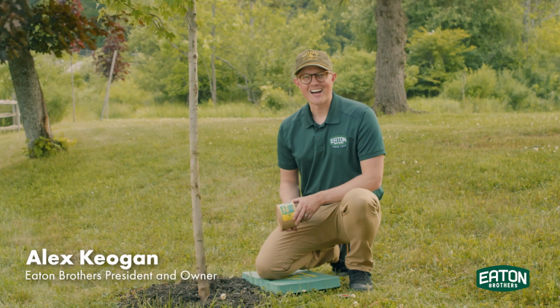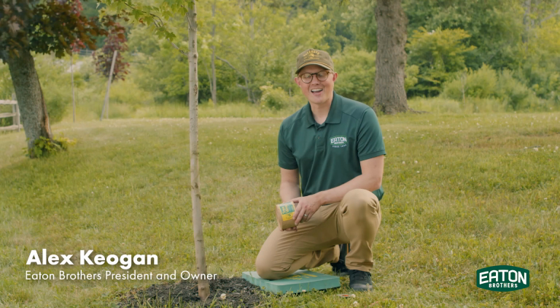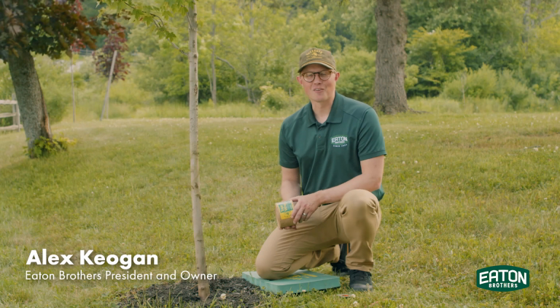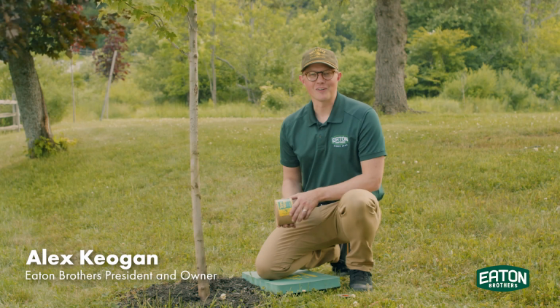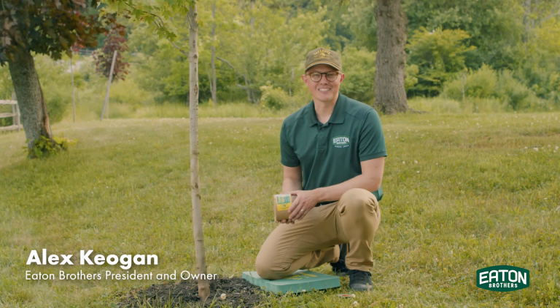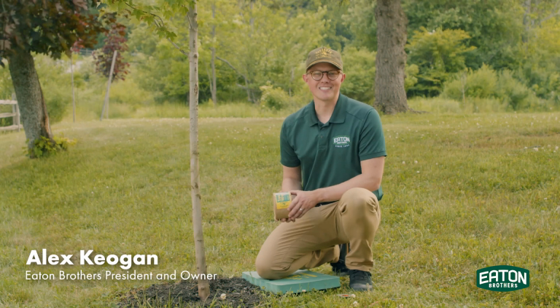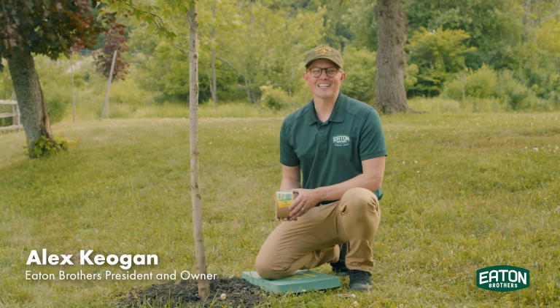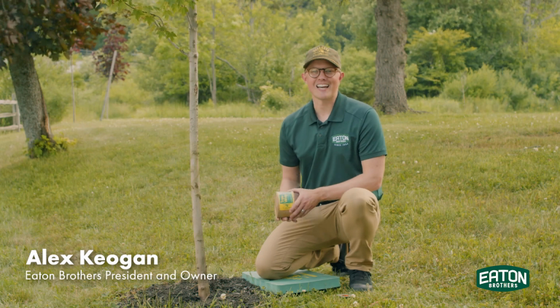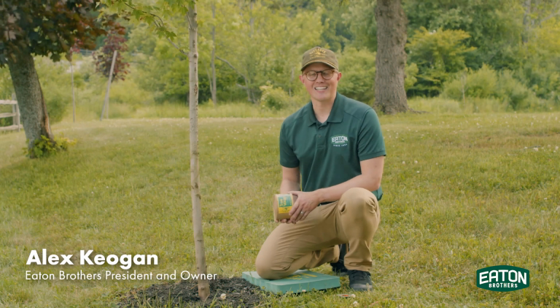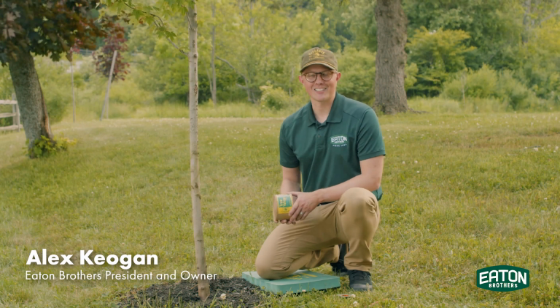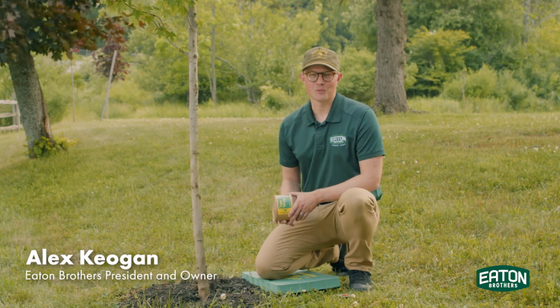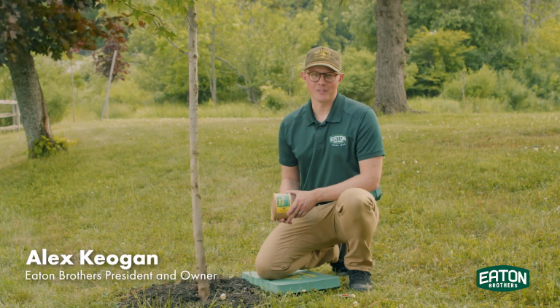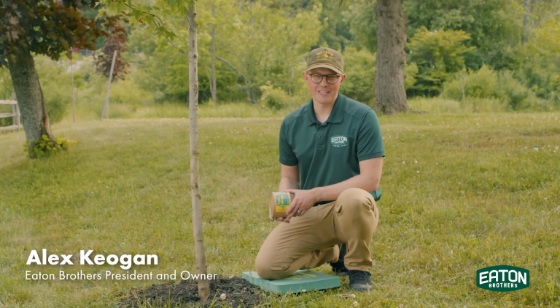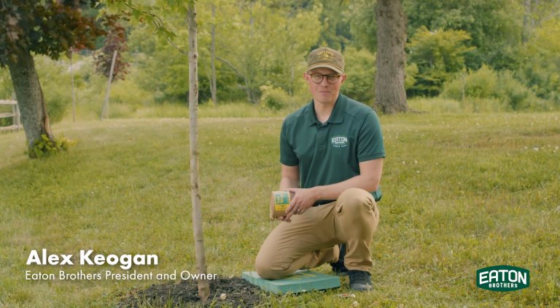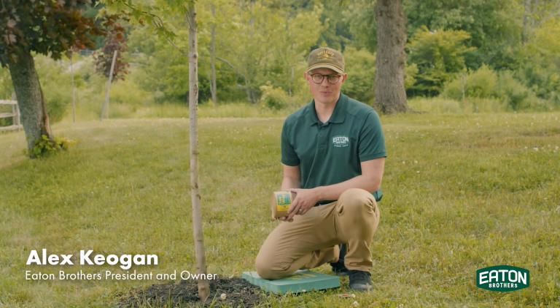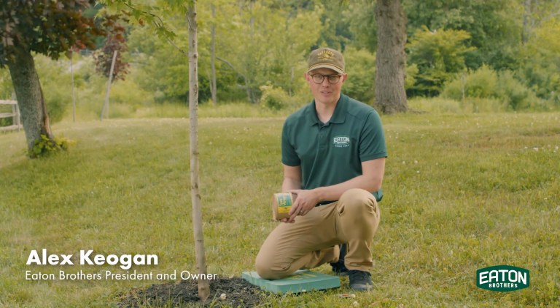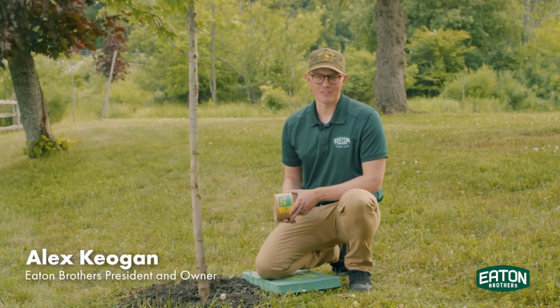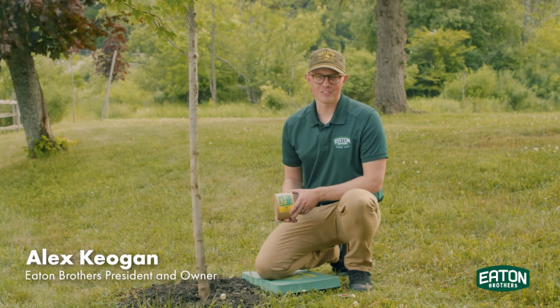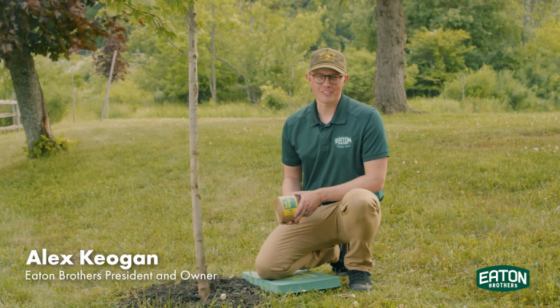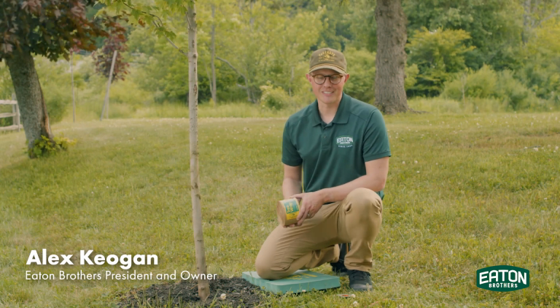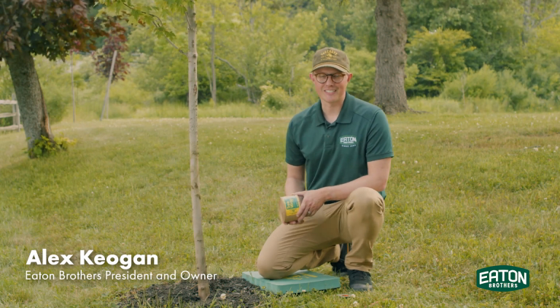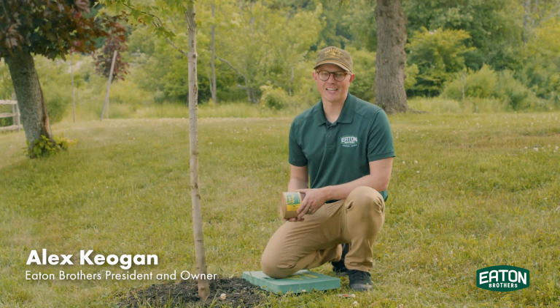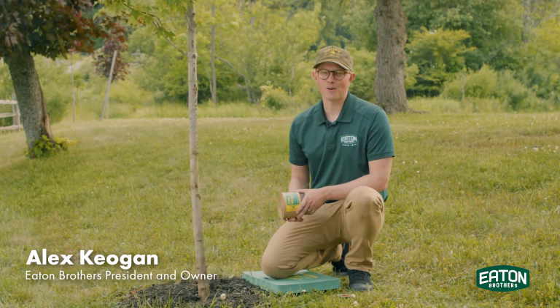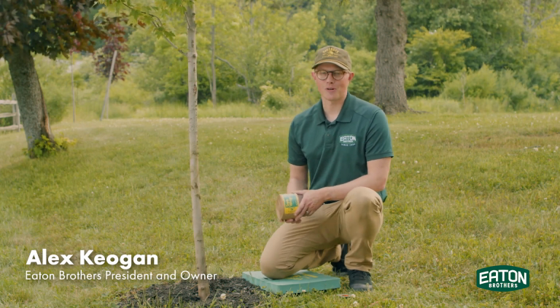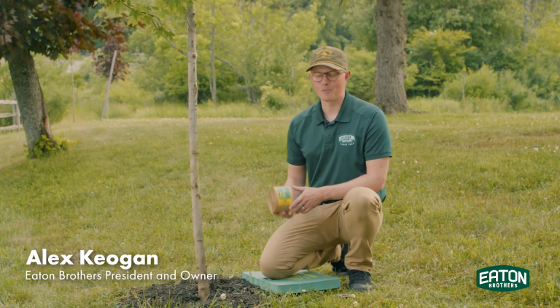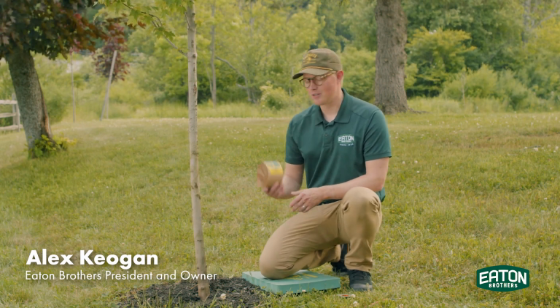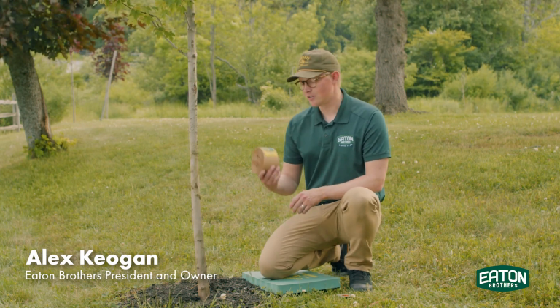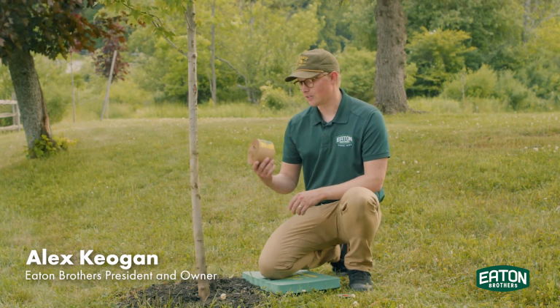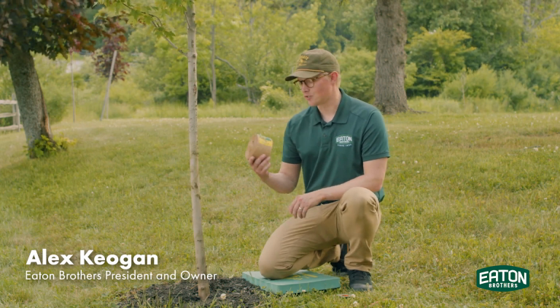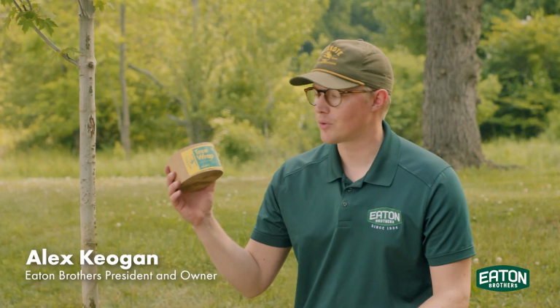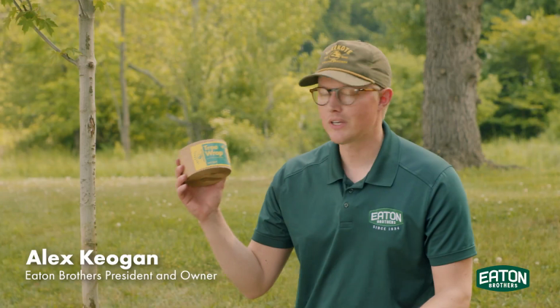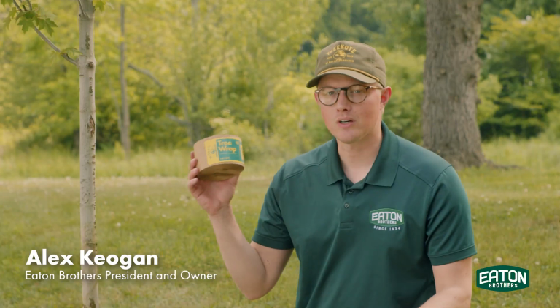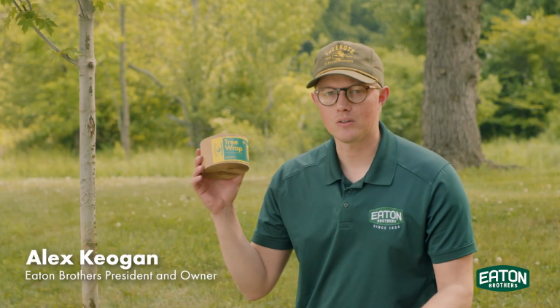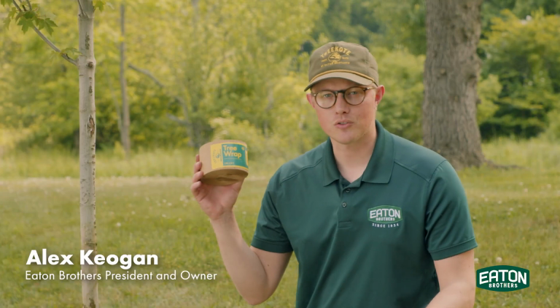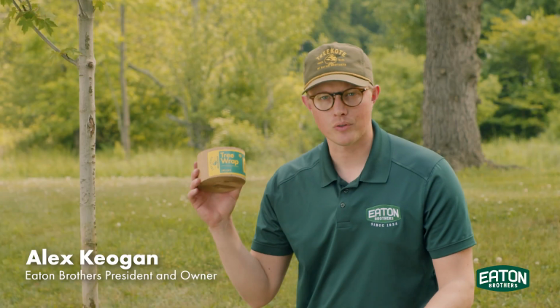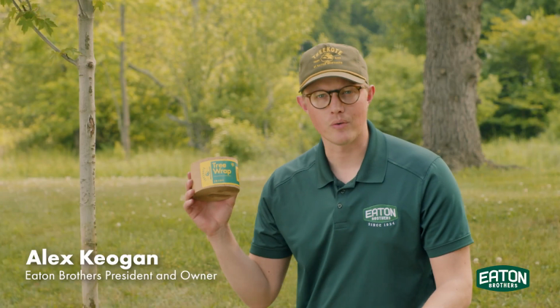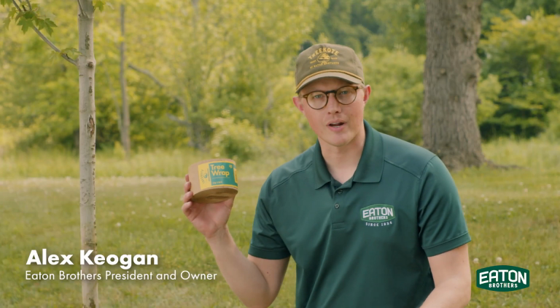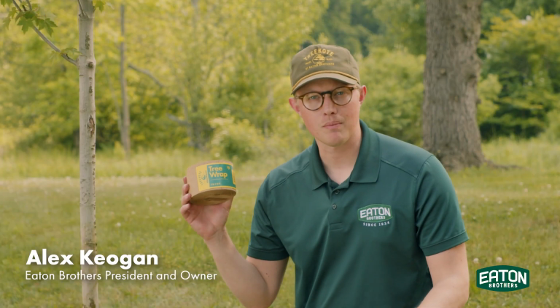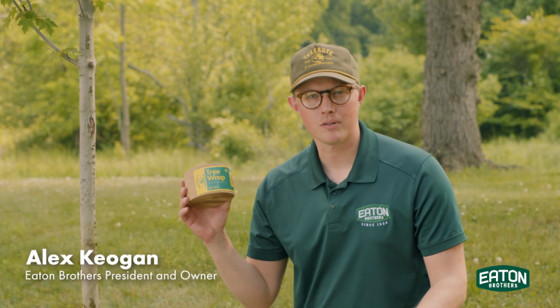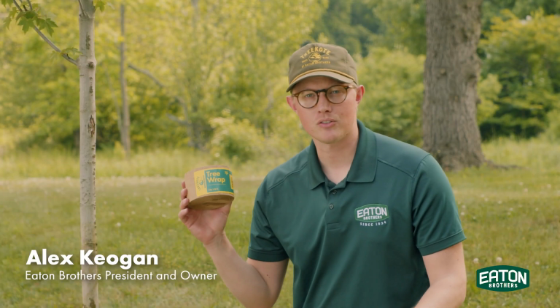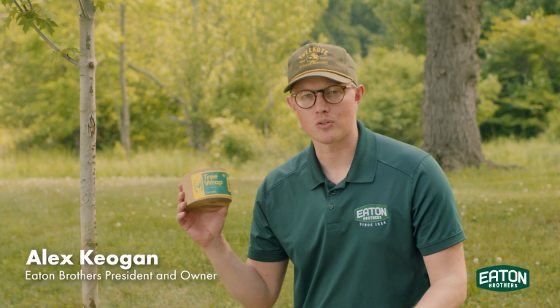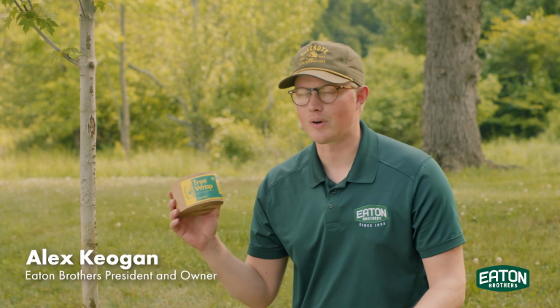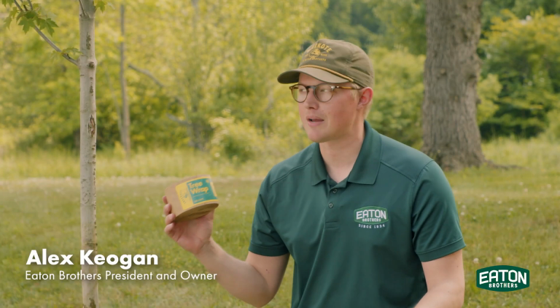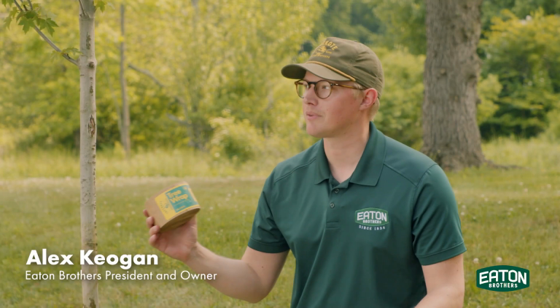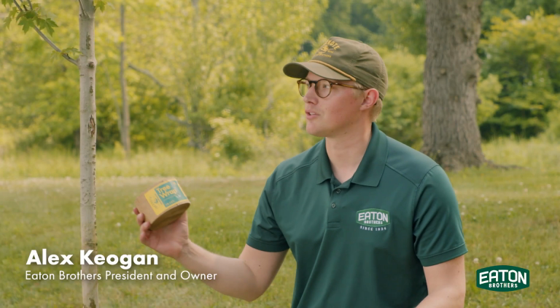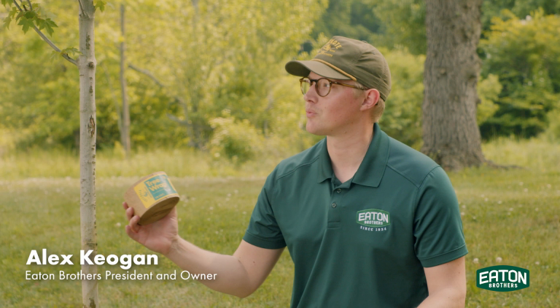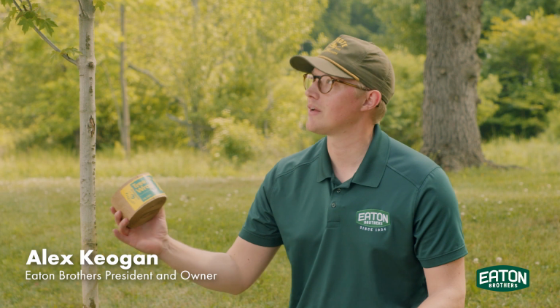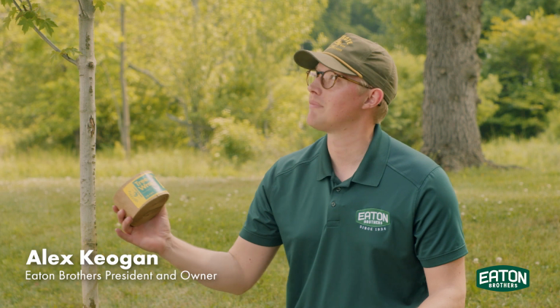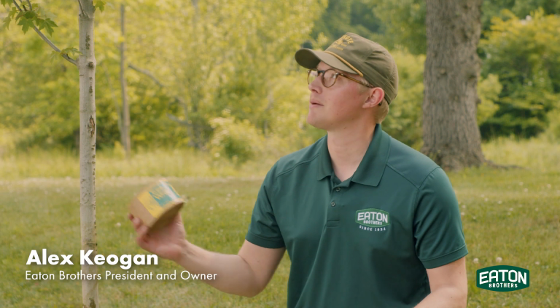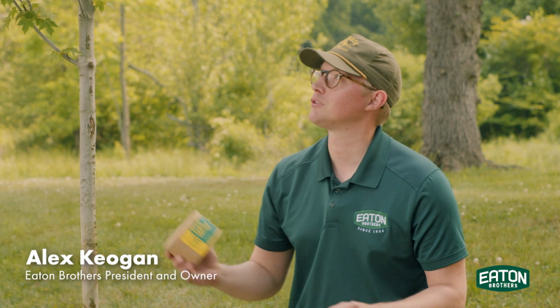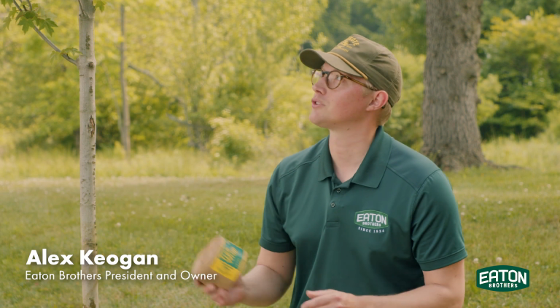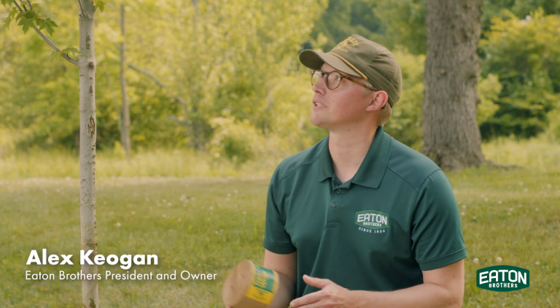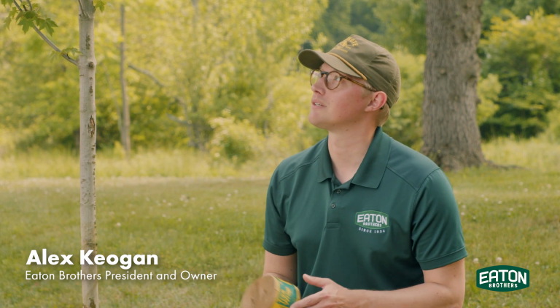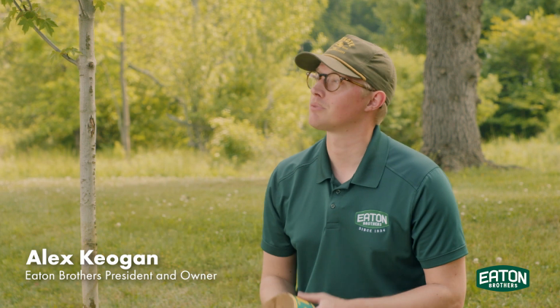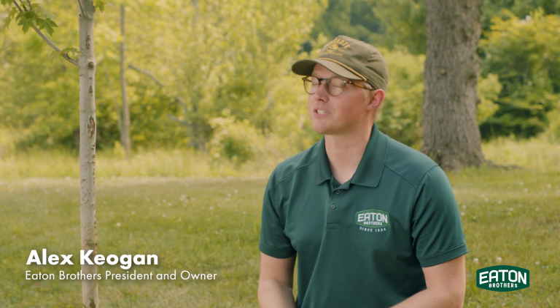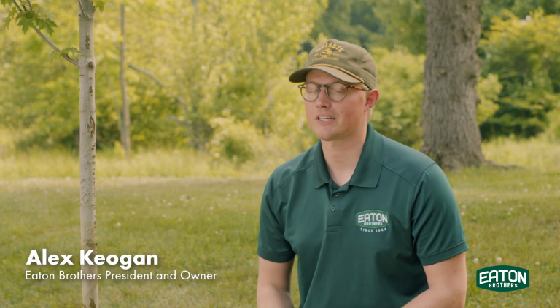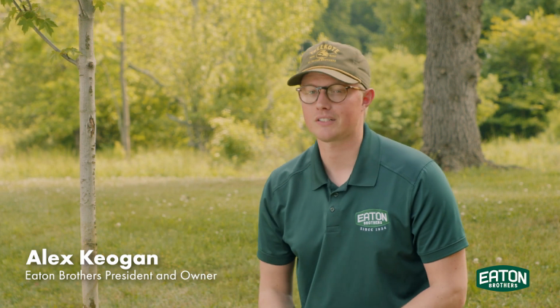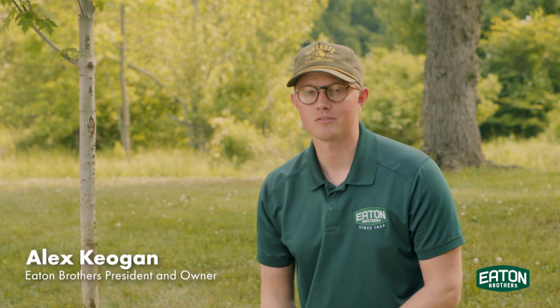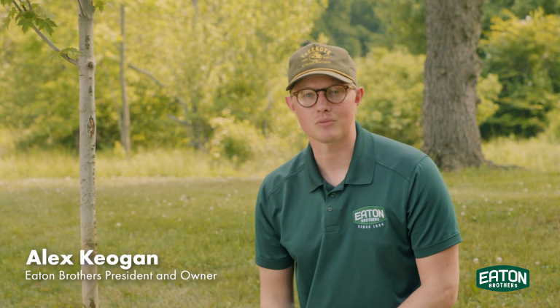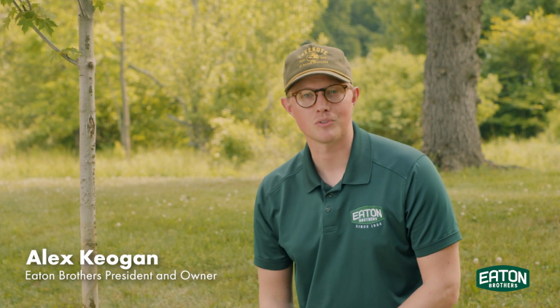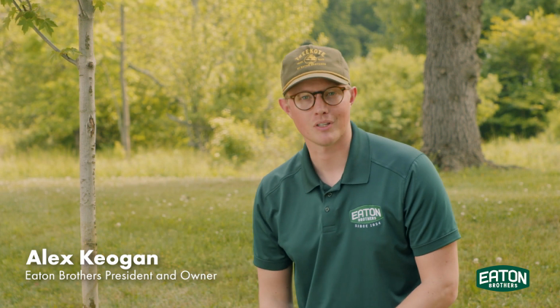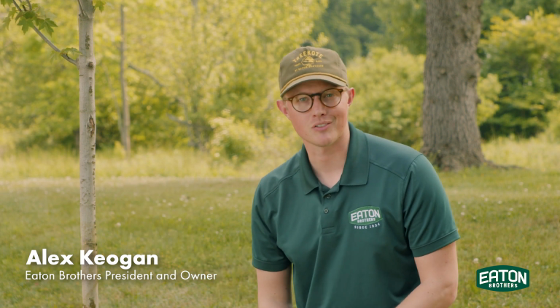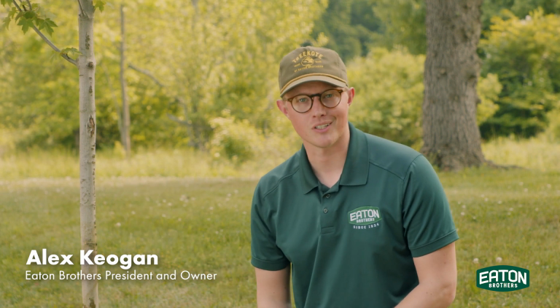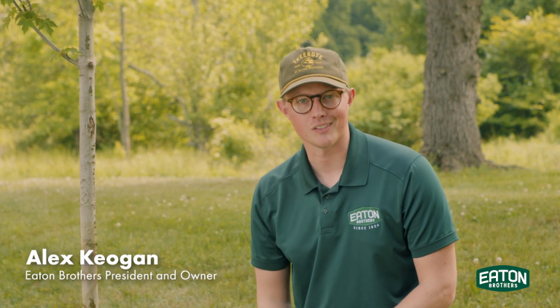Hi everyone, this is Alex with Eaton Brothers, and today we're going to be using Tree Coat Tree Wrap to wrap this red maple tree and protect it from sun scald.